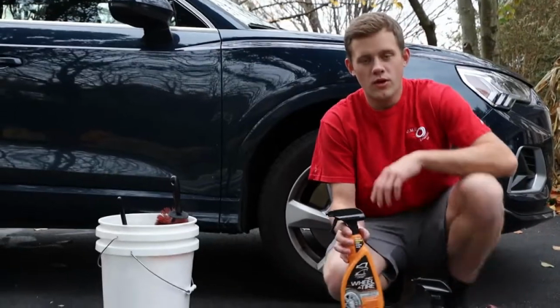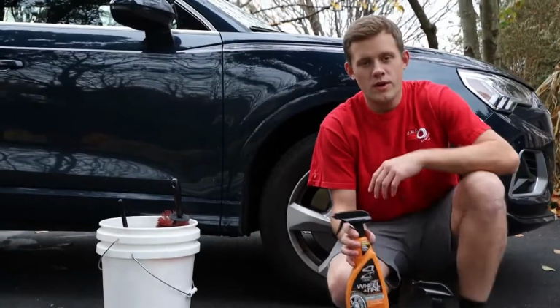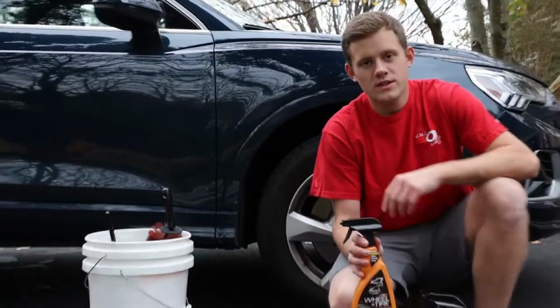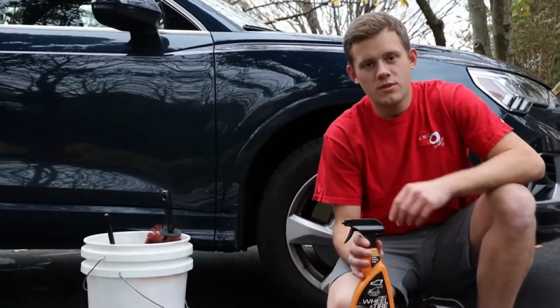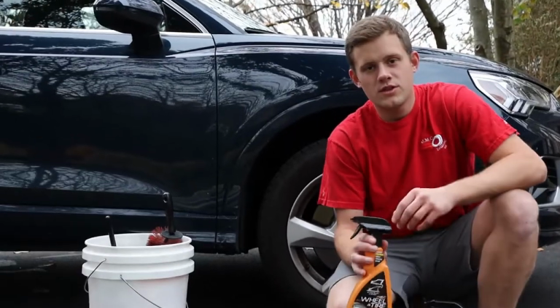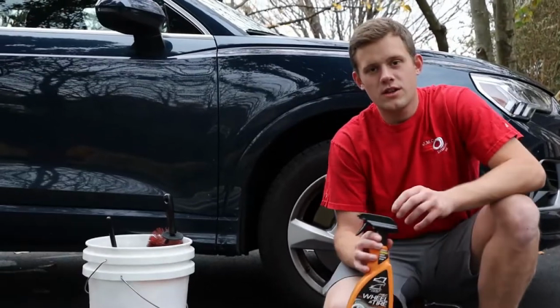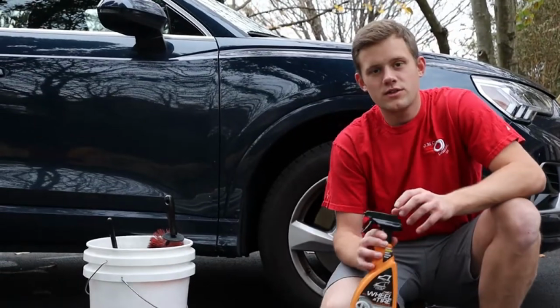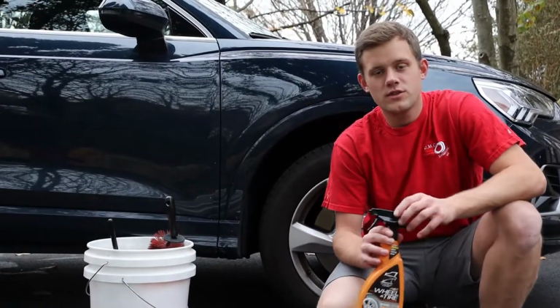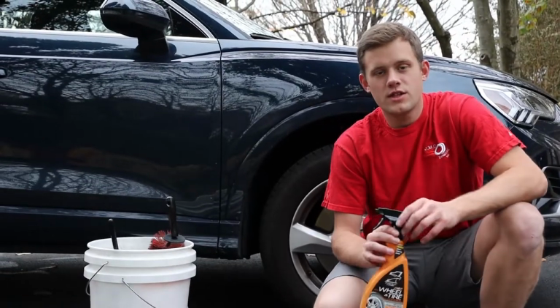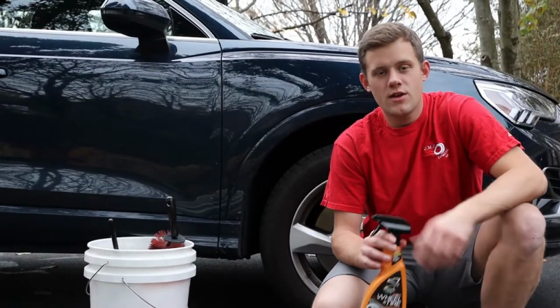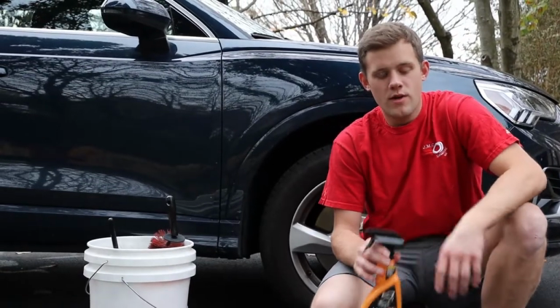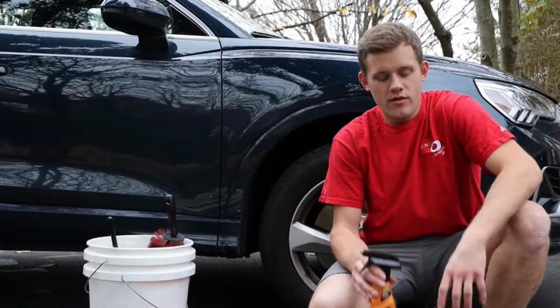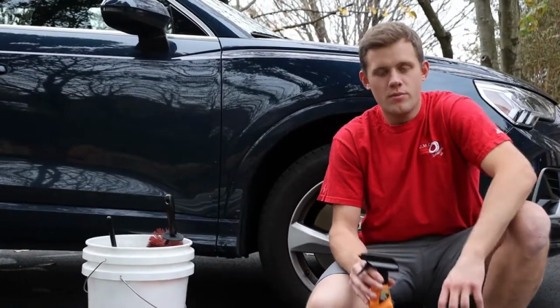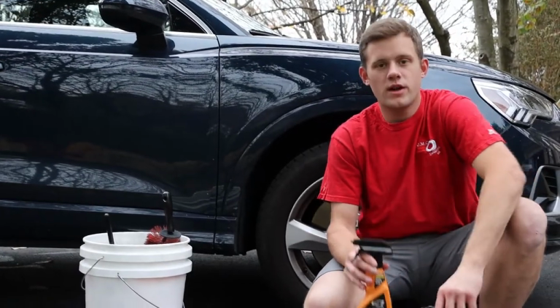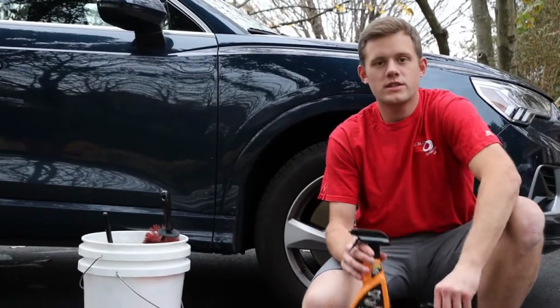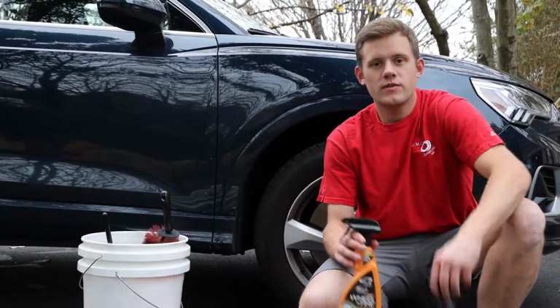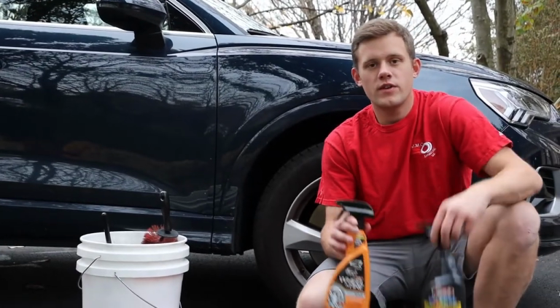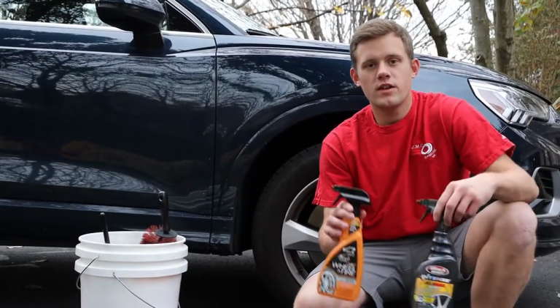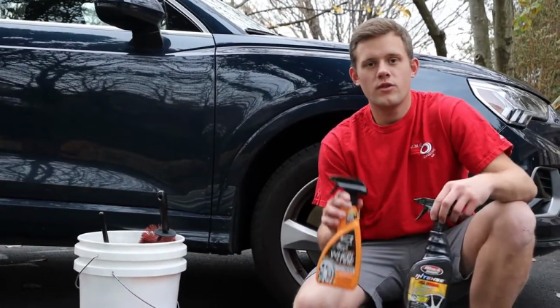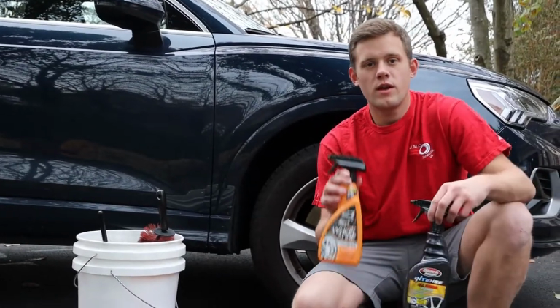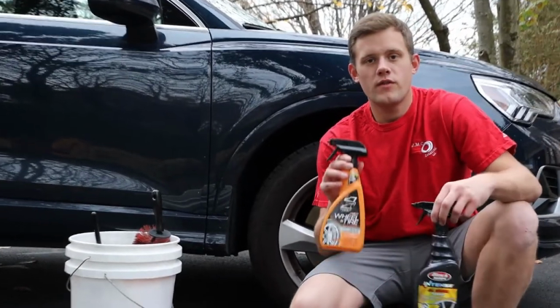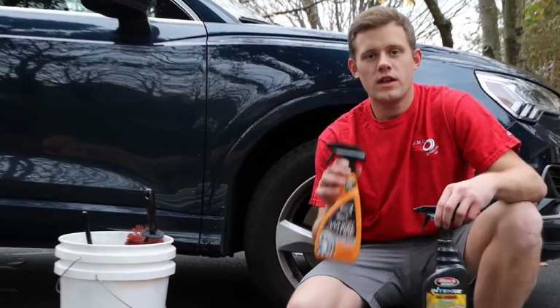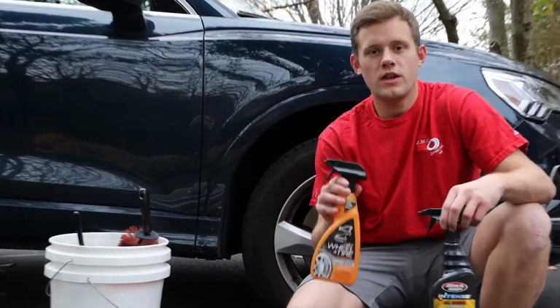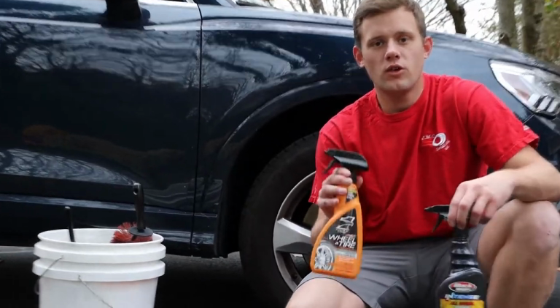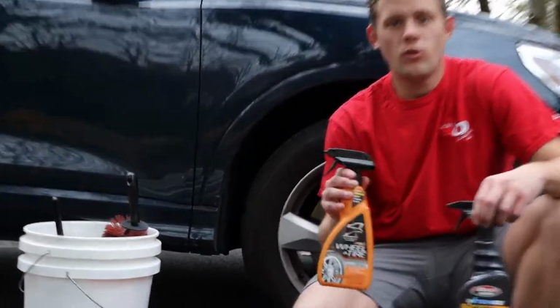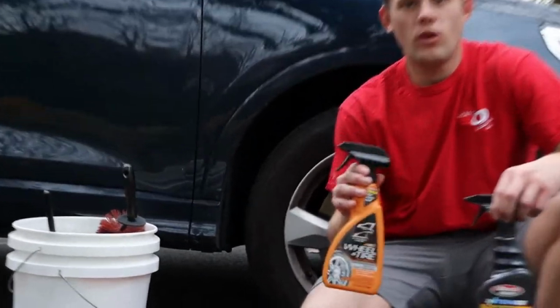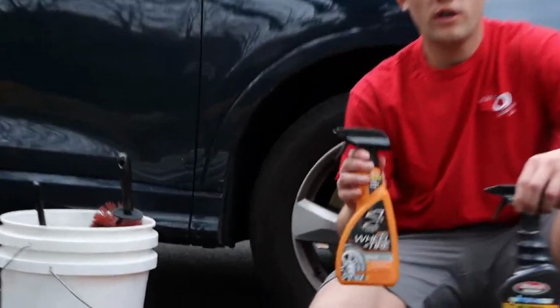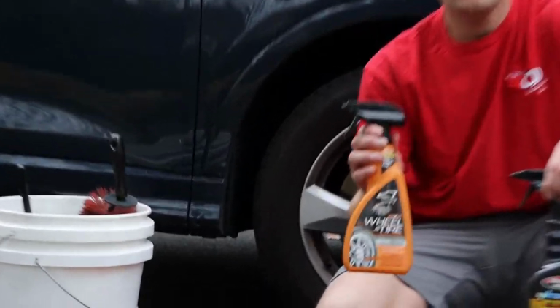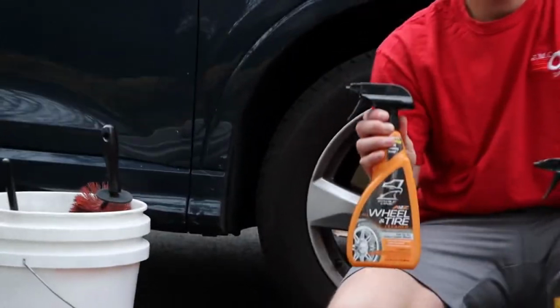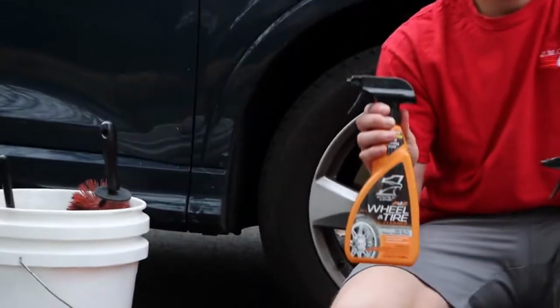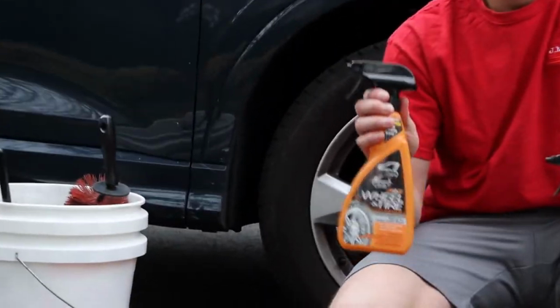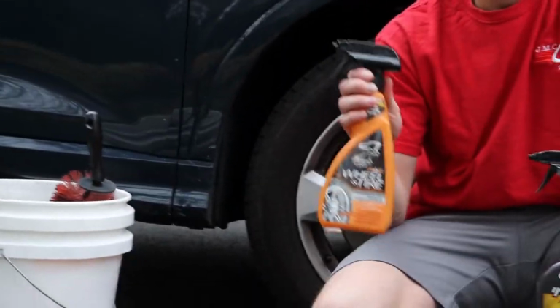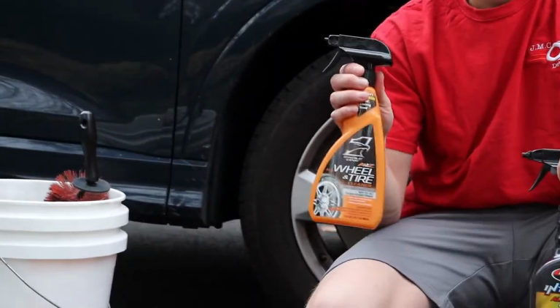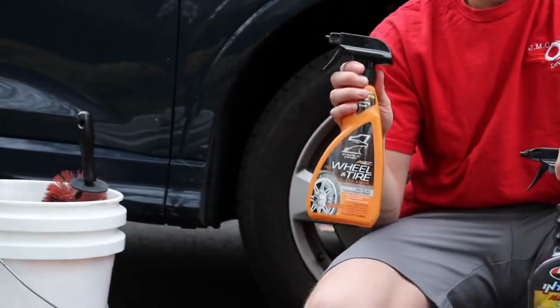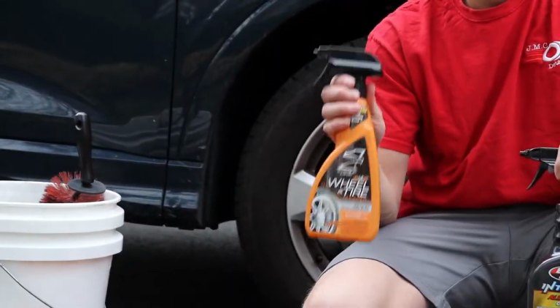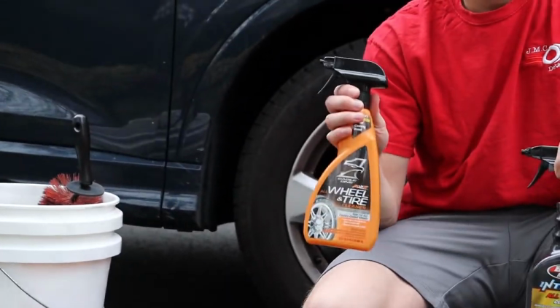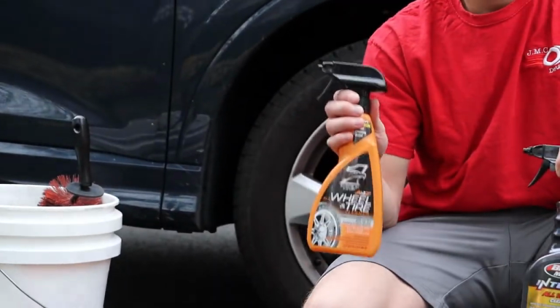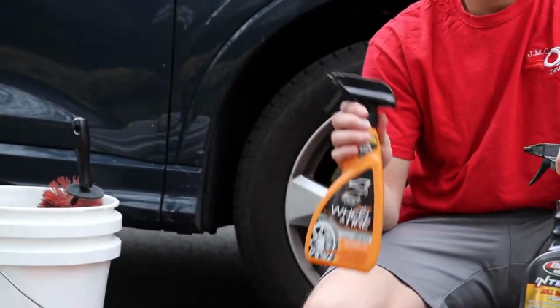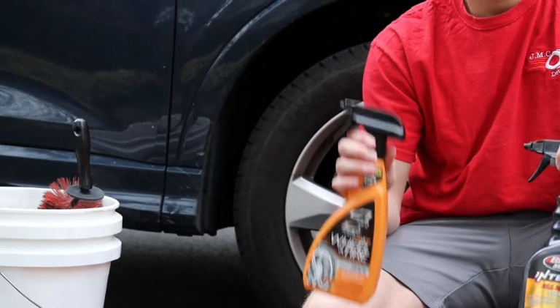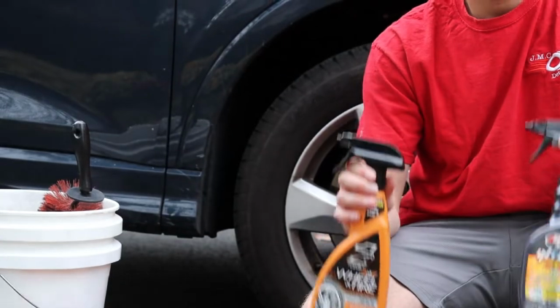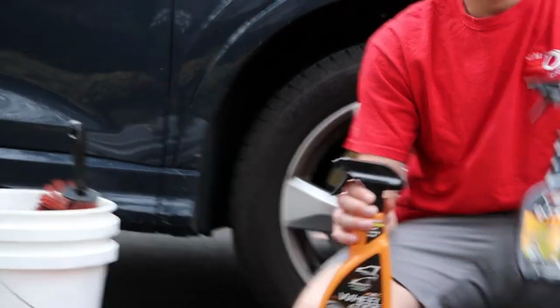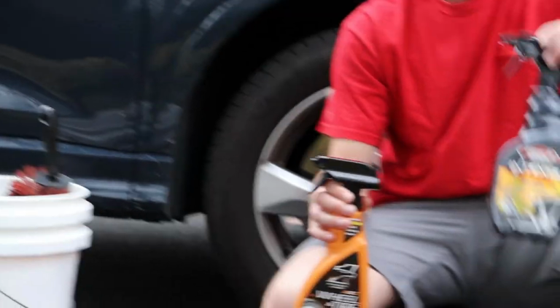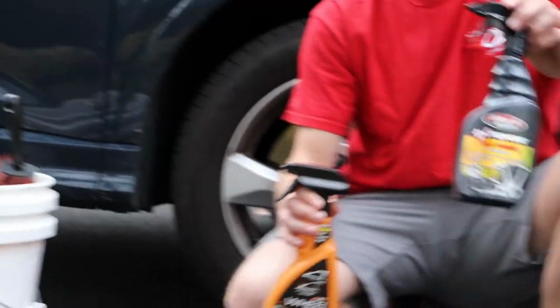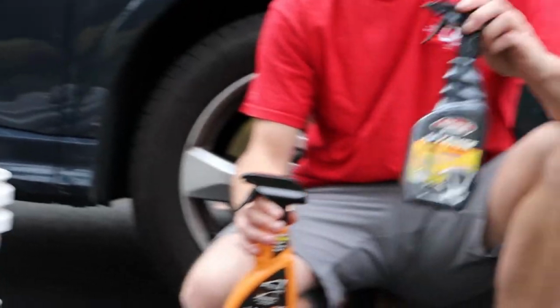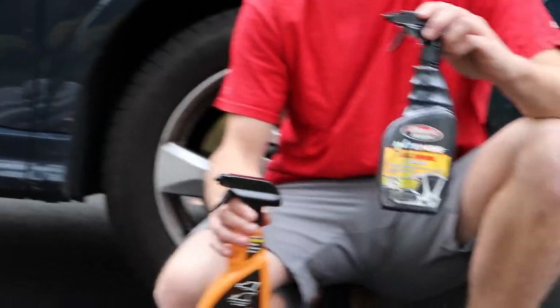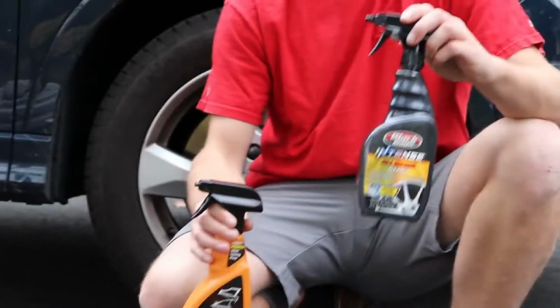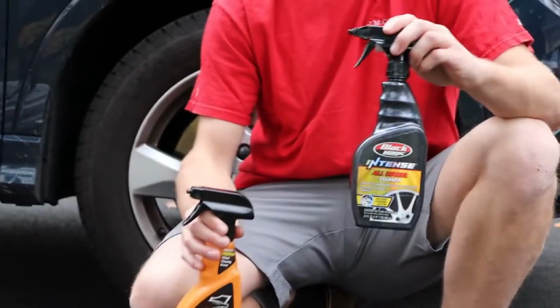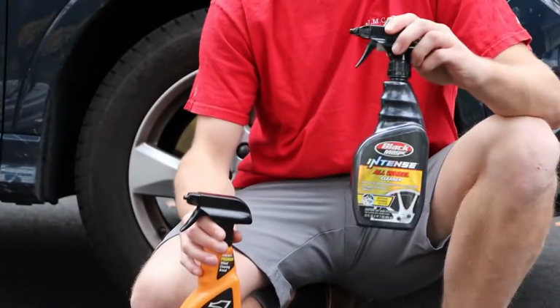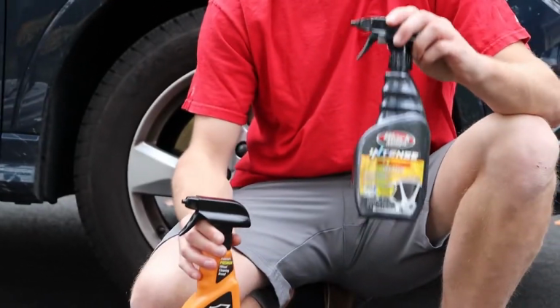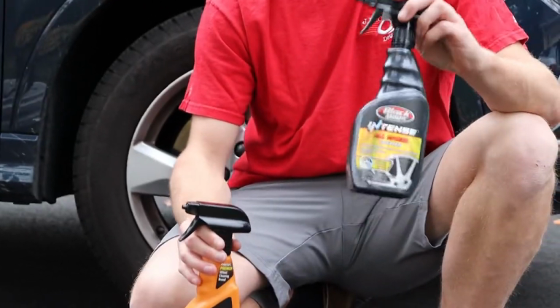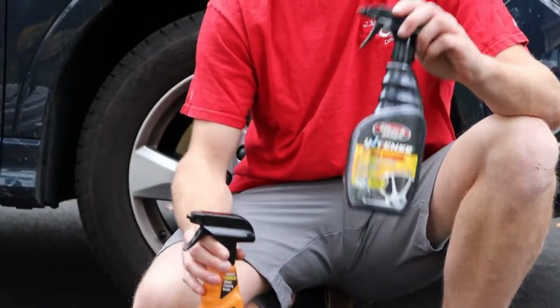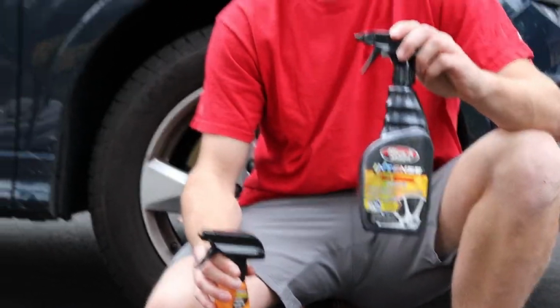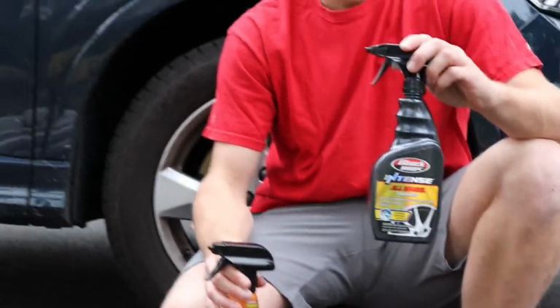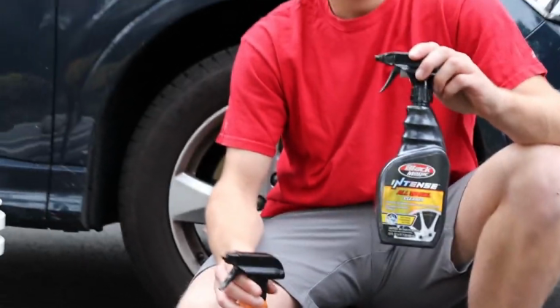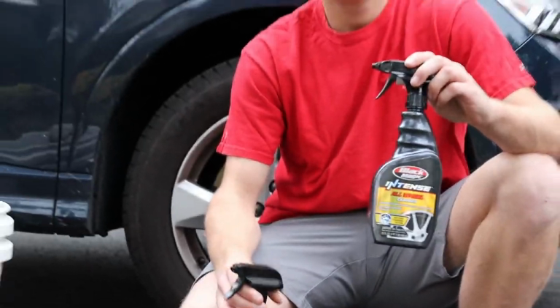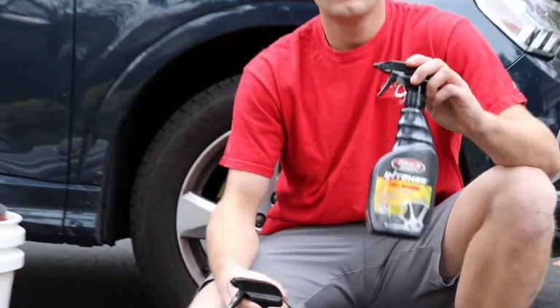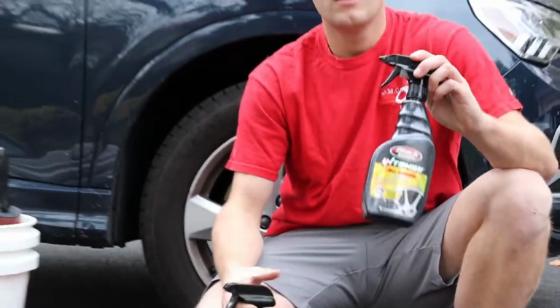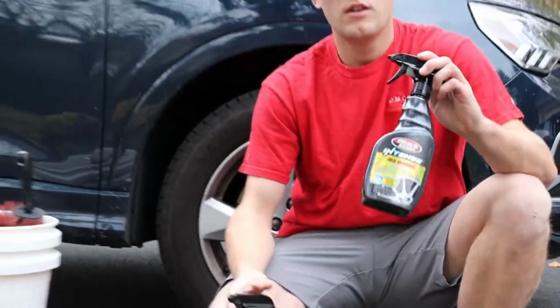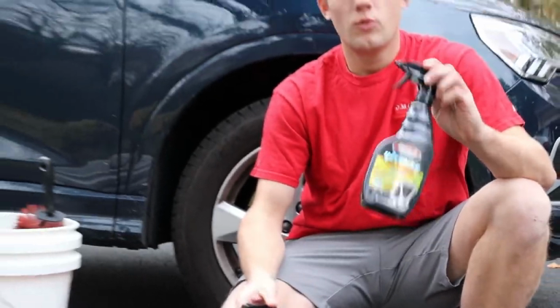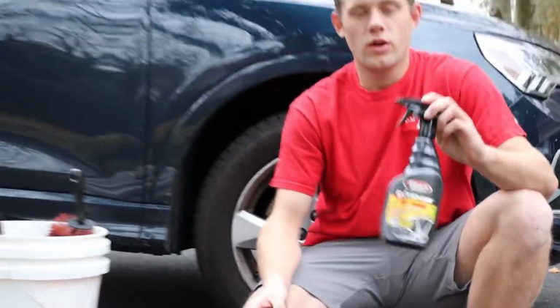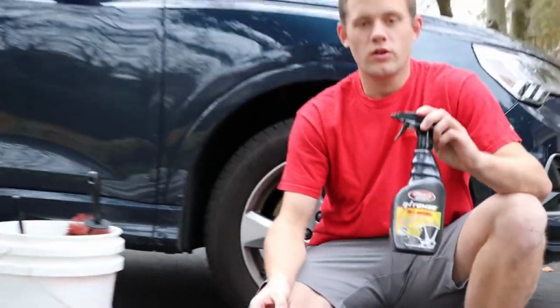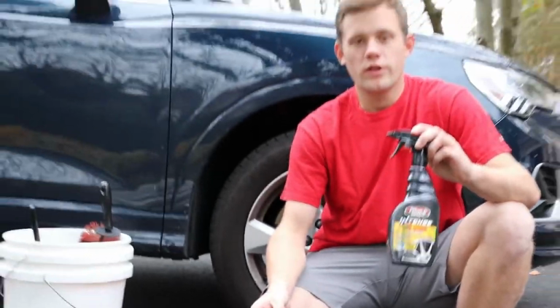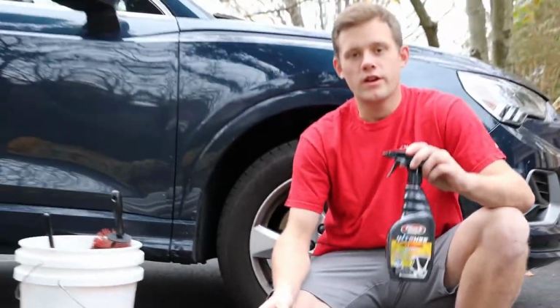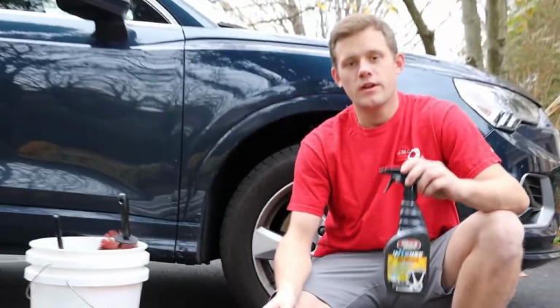Welcome back to my channel. Today we have a comparison video: Eagle One Wheel and Tire Cleaner versus Black Magic Intense Wheel Cleaner.